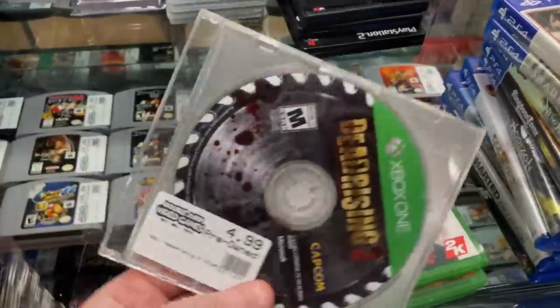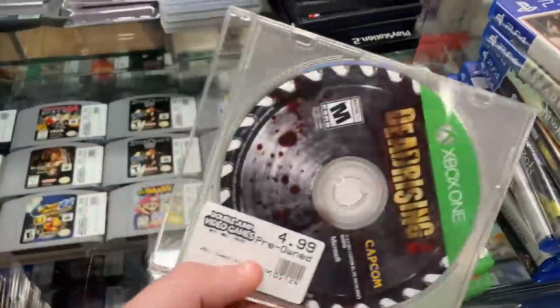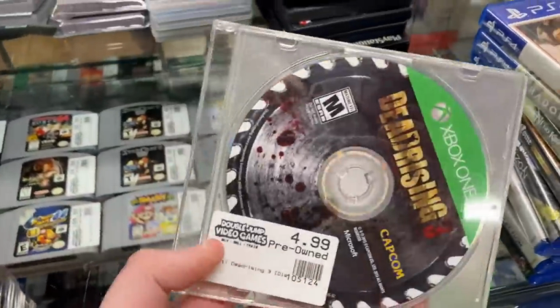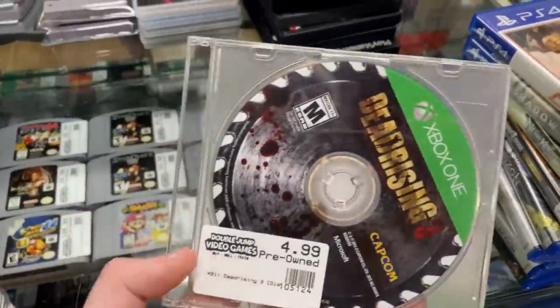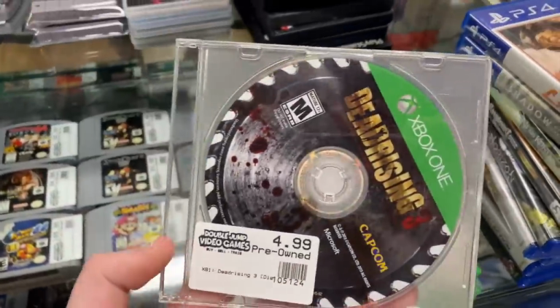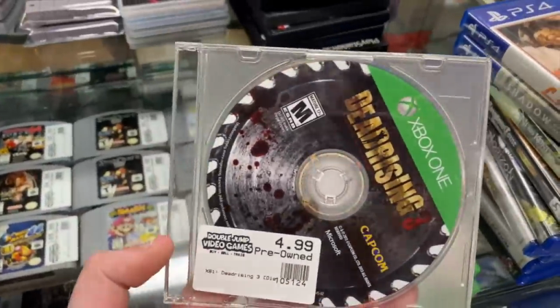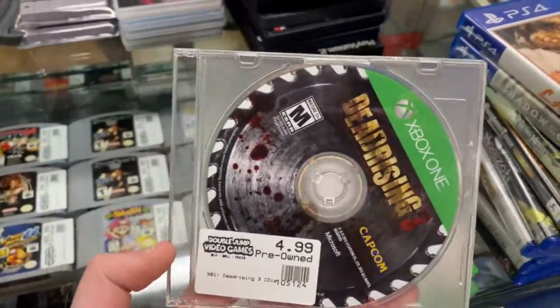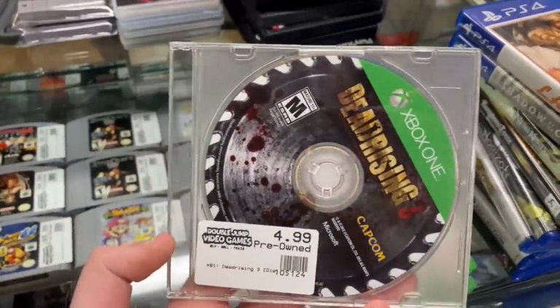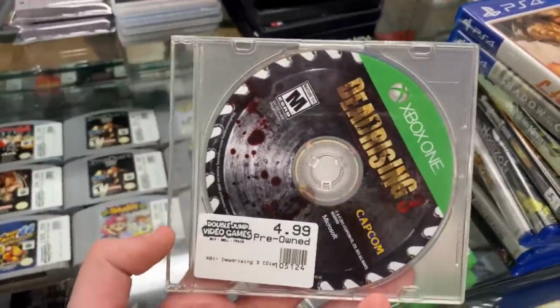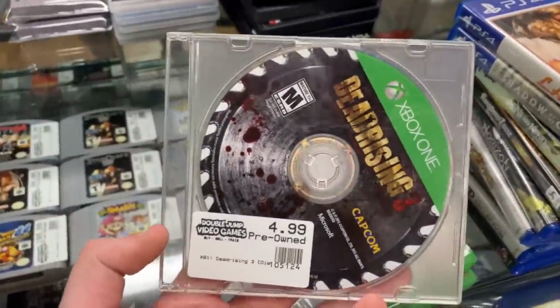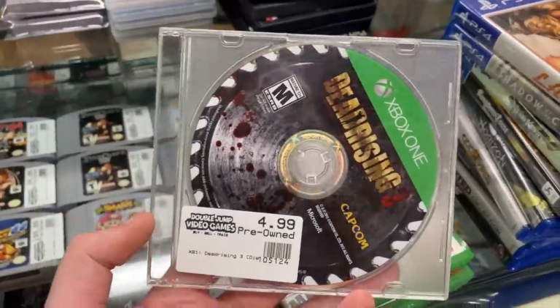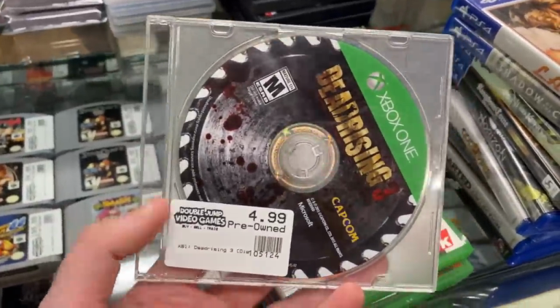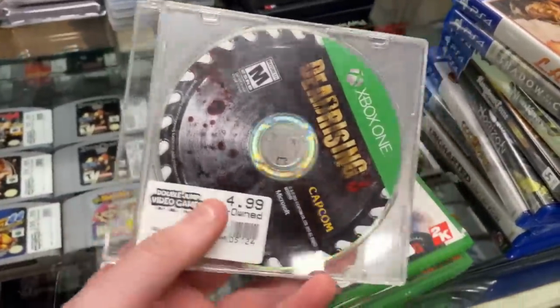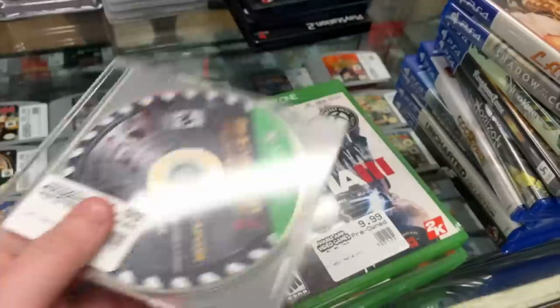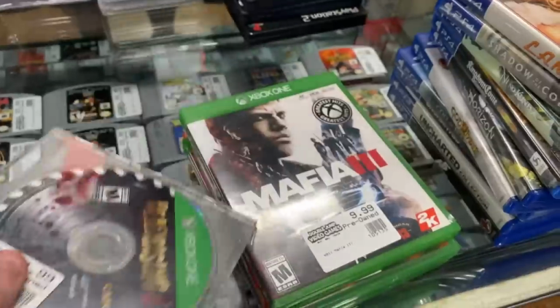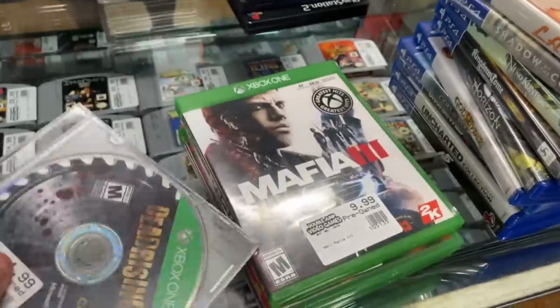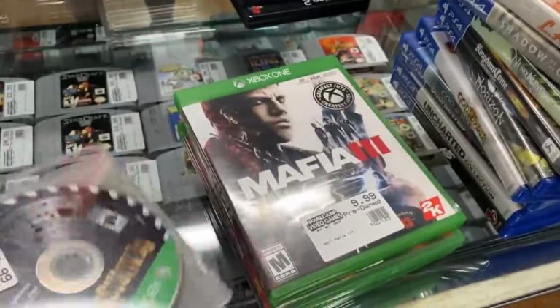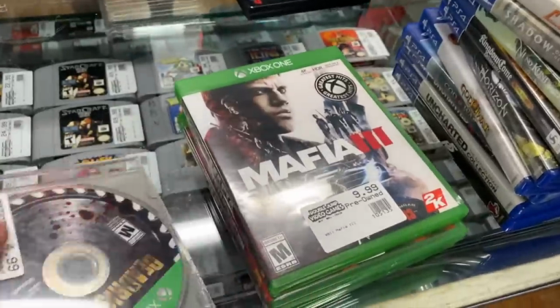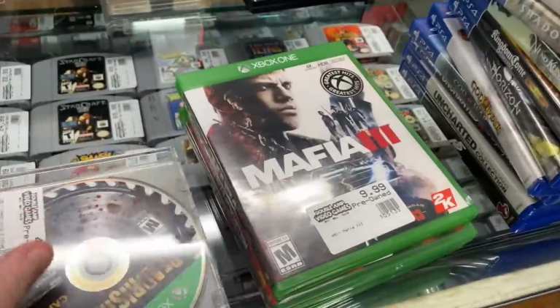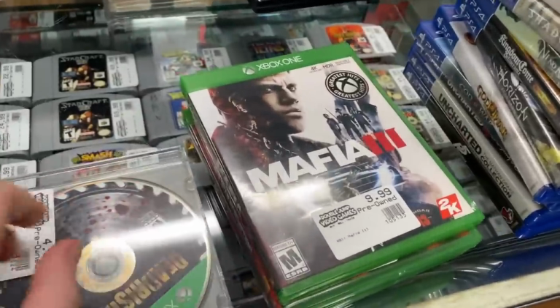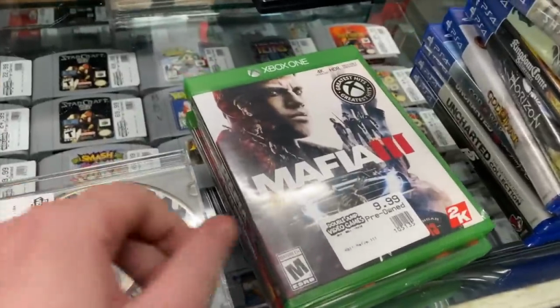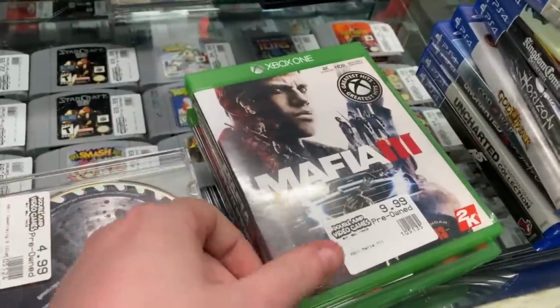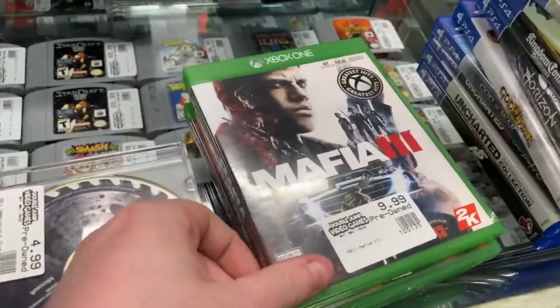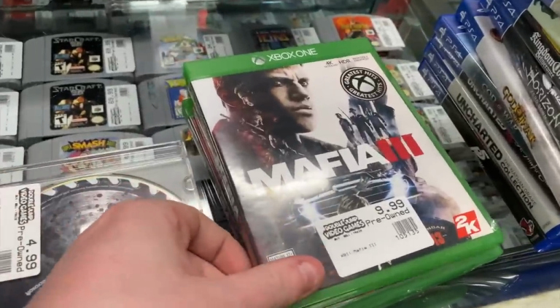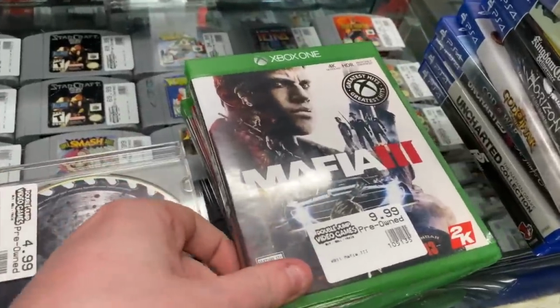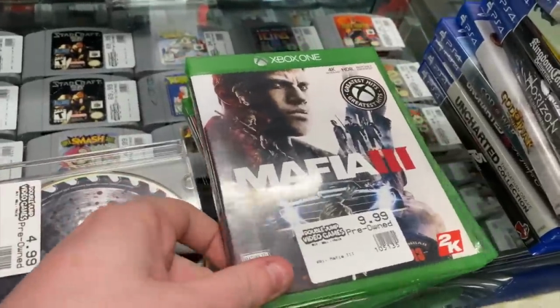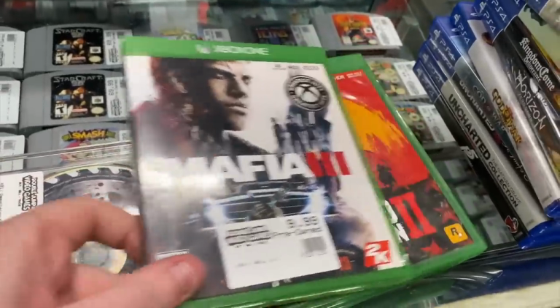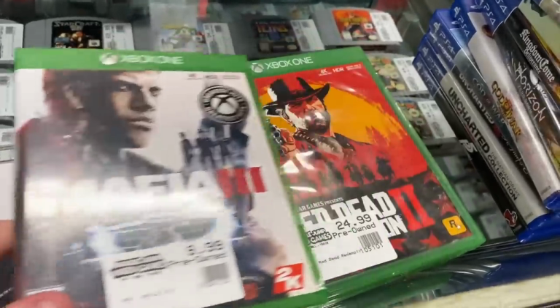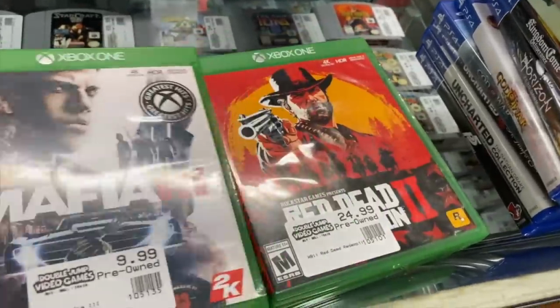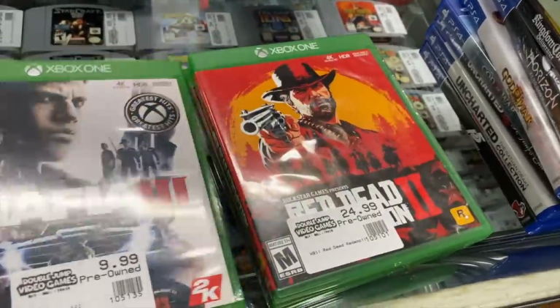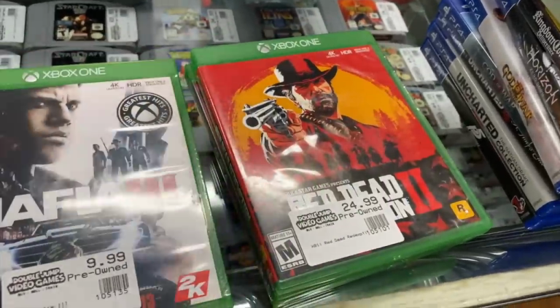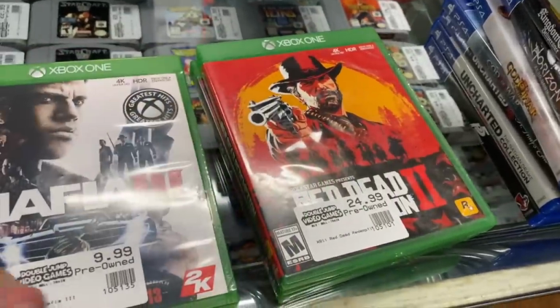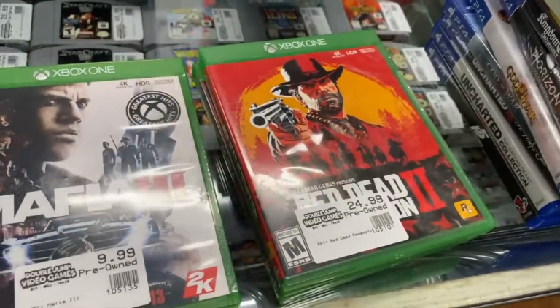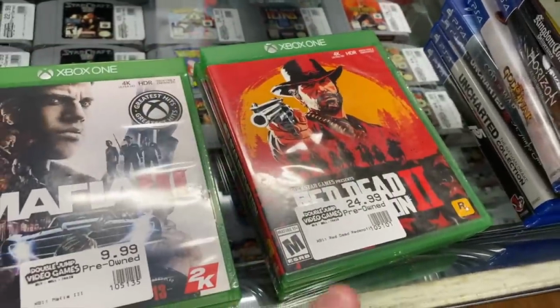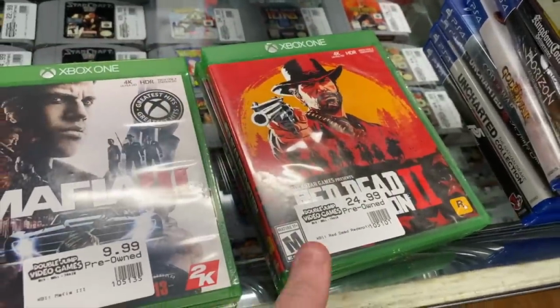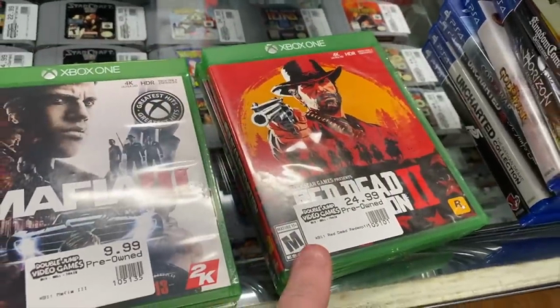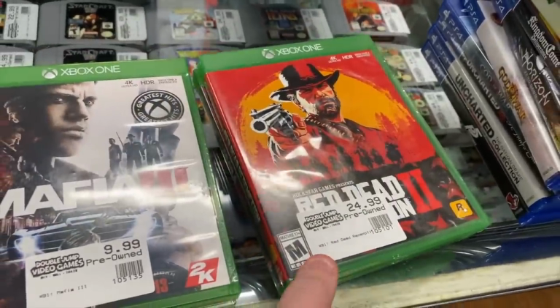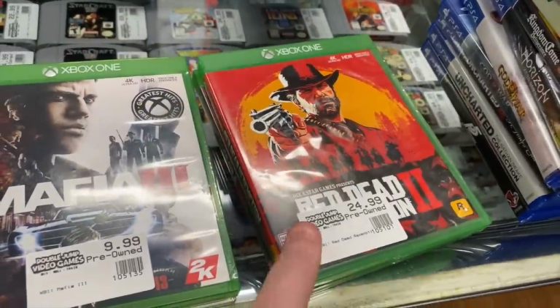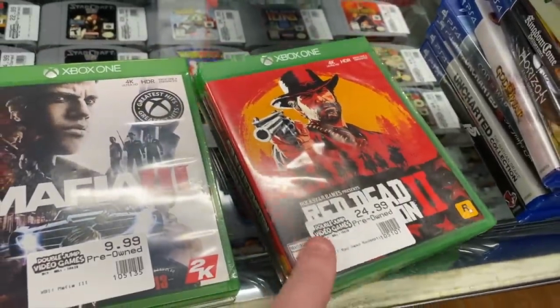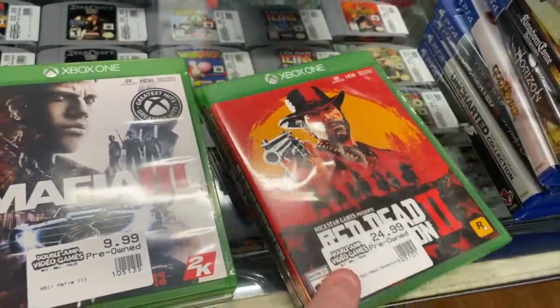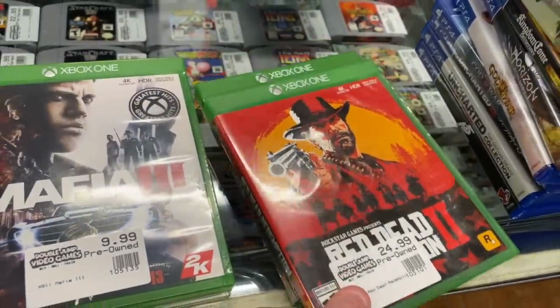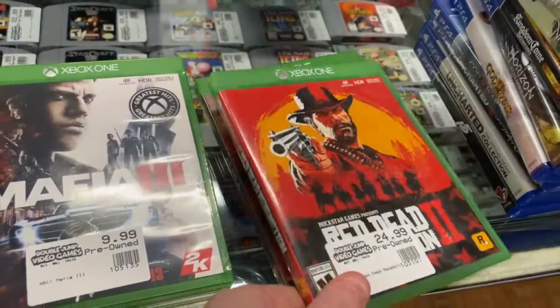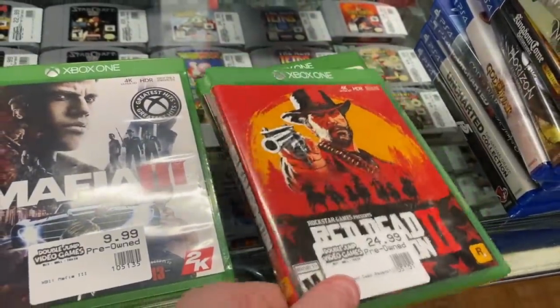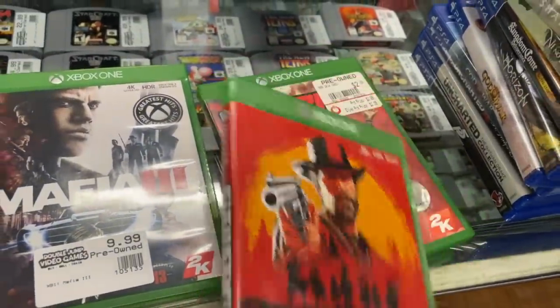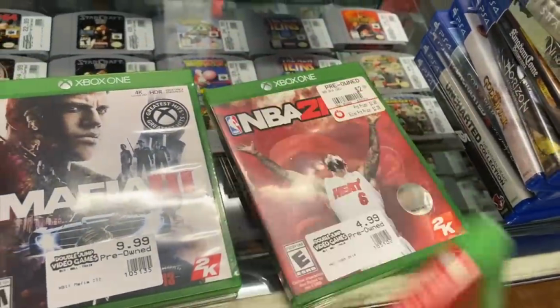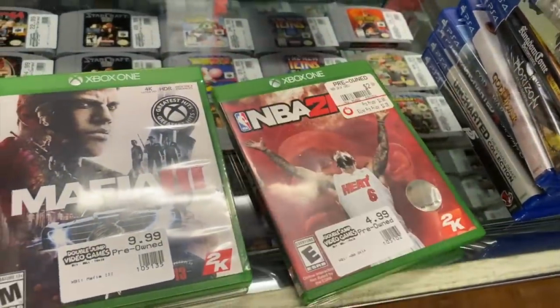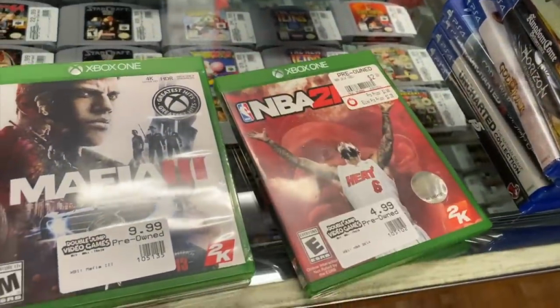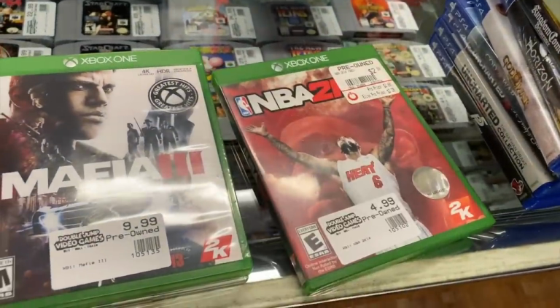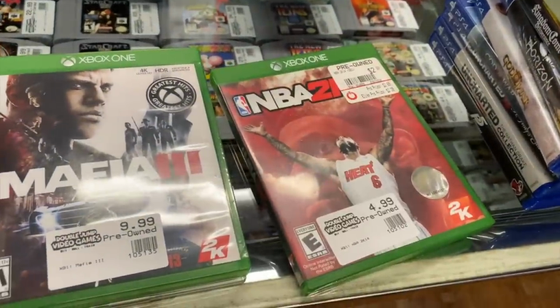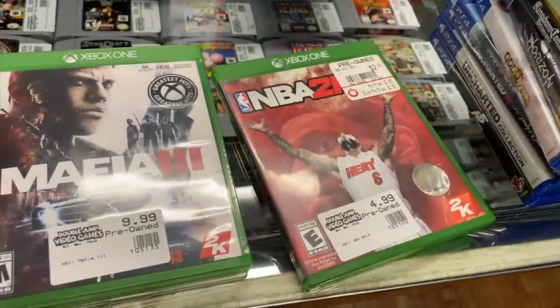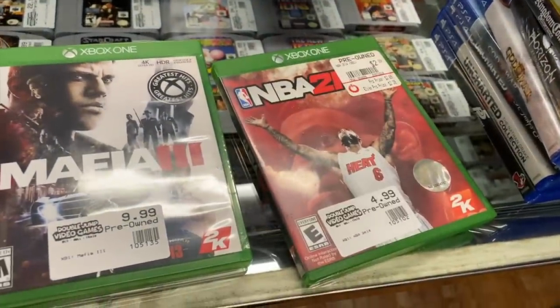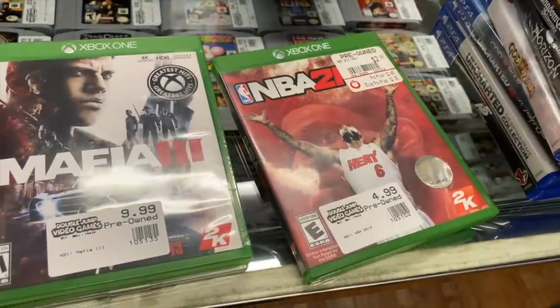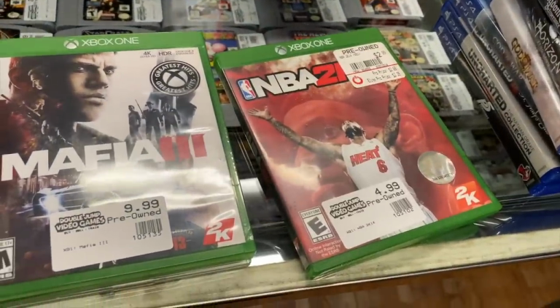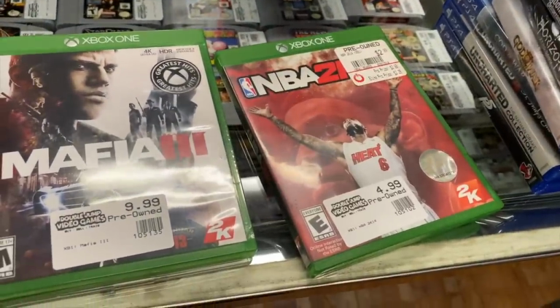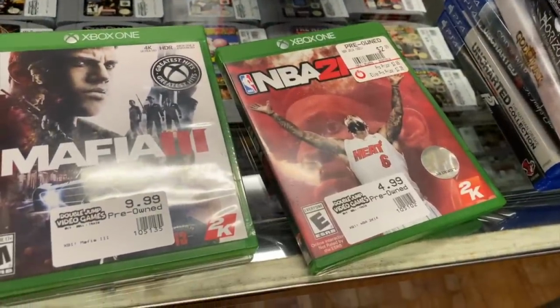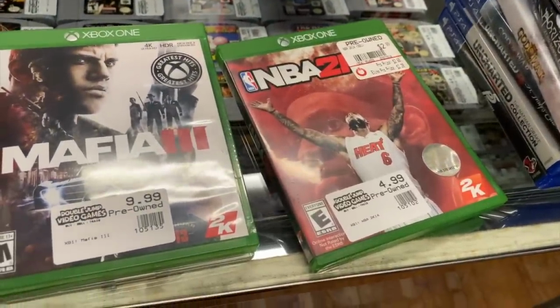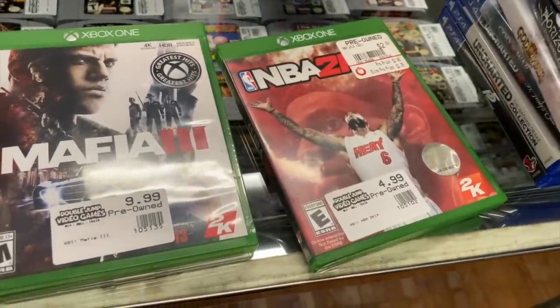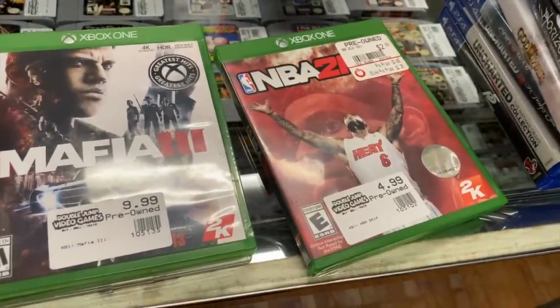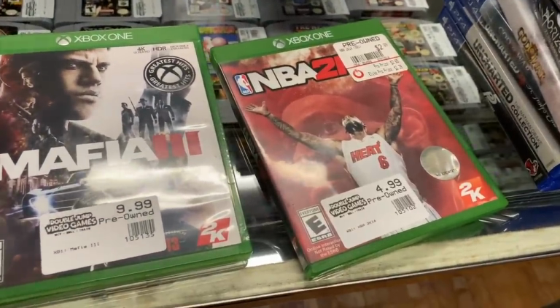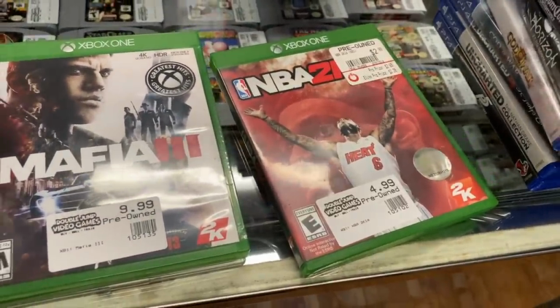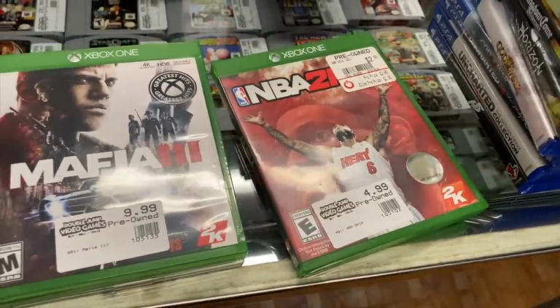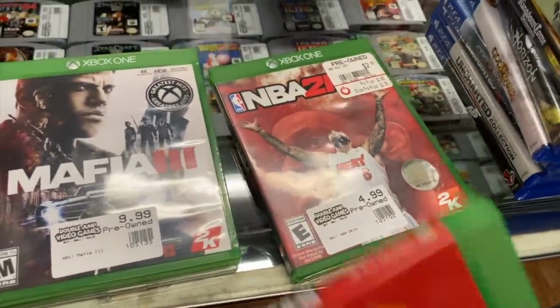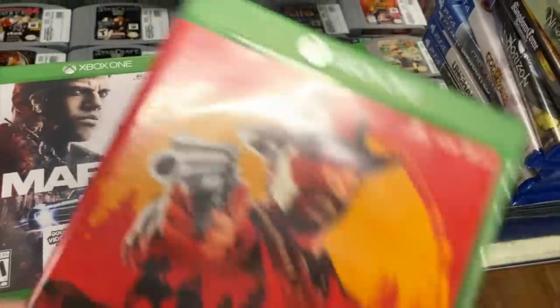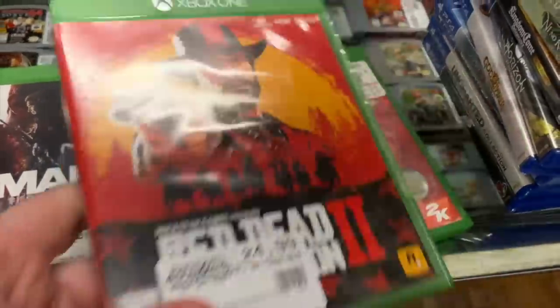For Xbox One we have a disc-only Dead Rising 3, Mafia 3, Red Dead Redemption 2, and NBA 2K14.